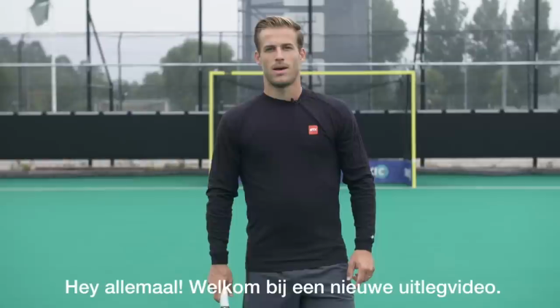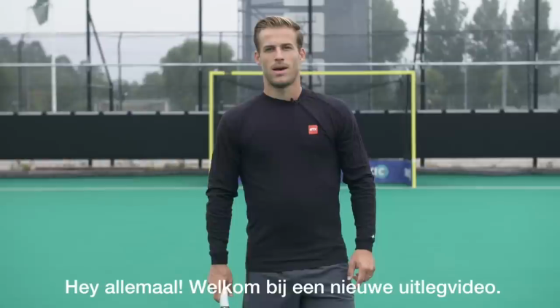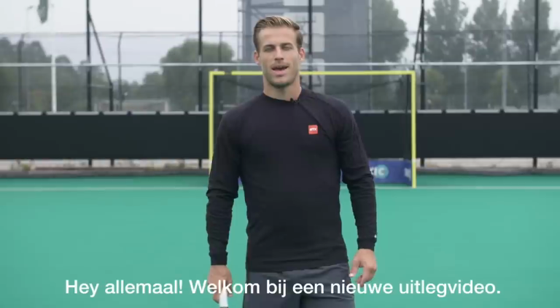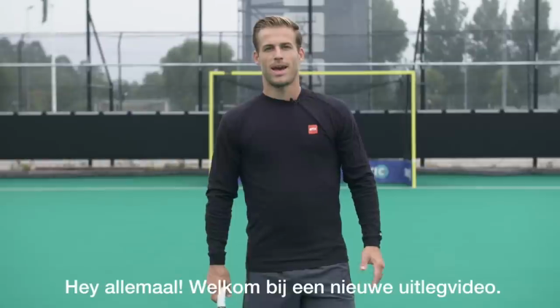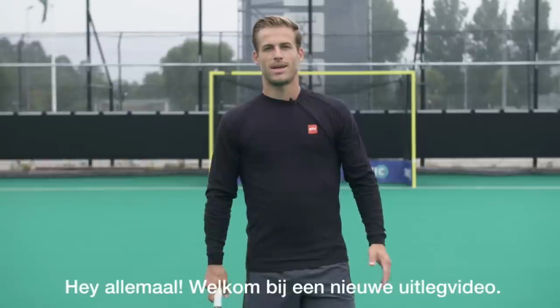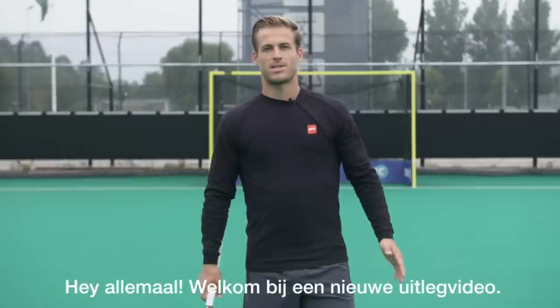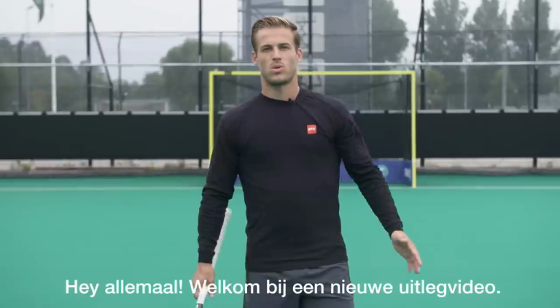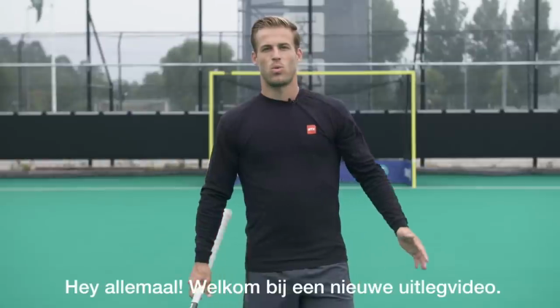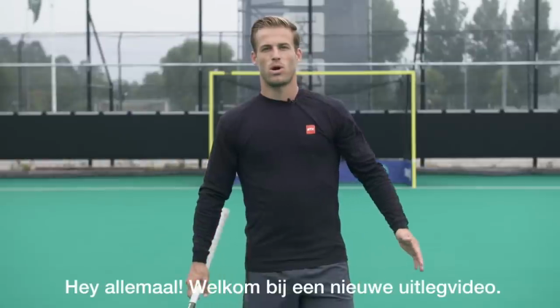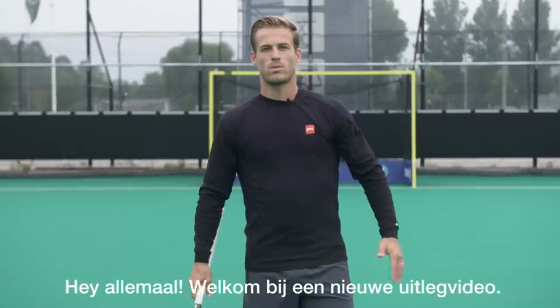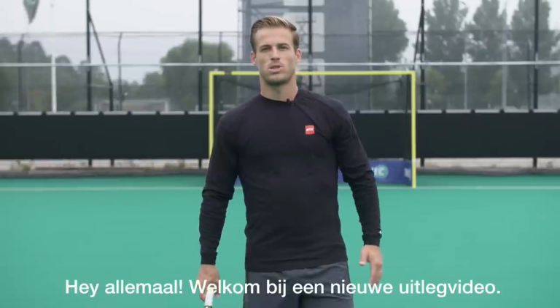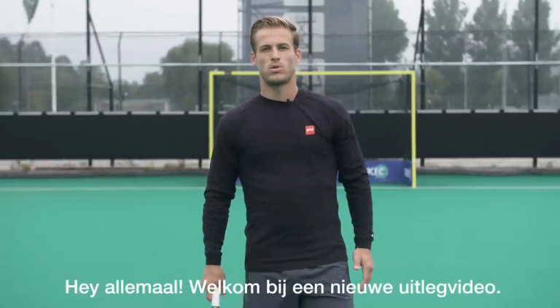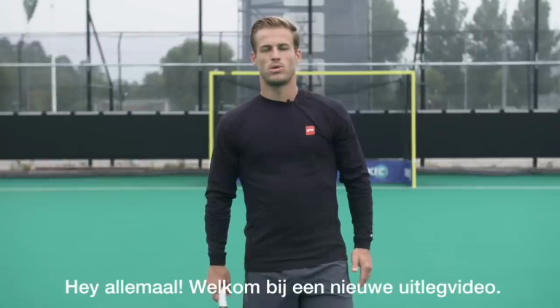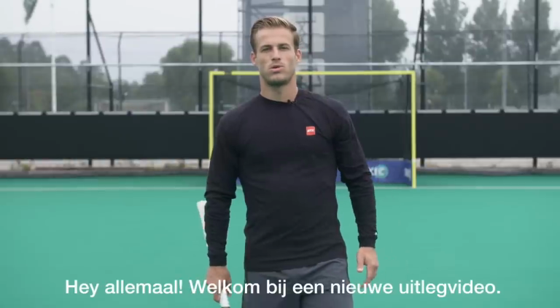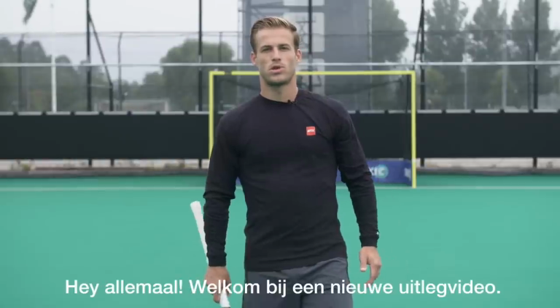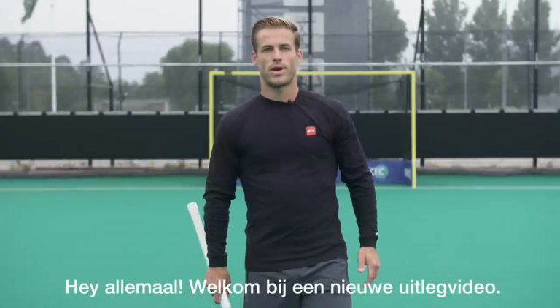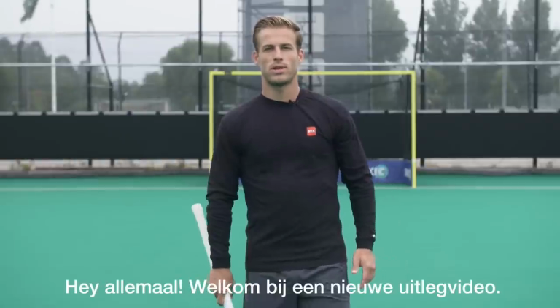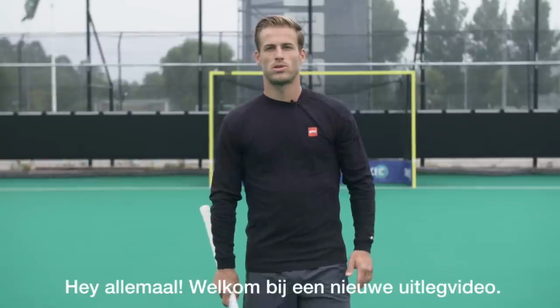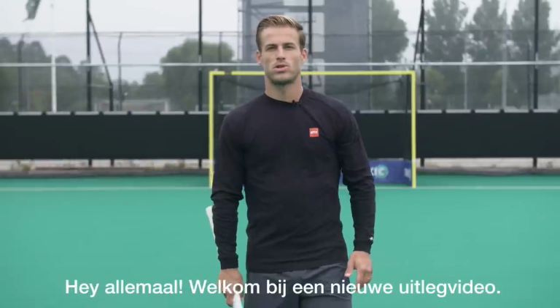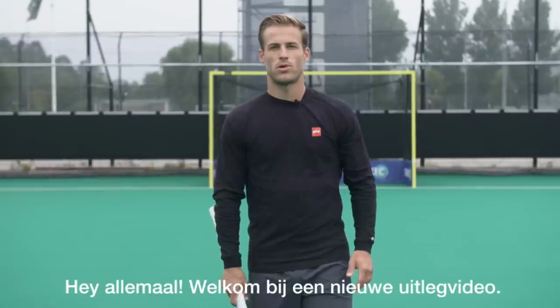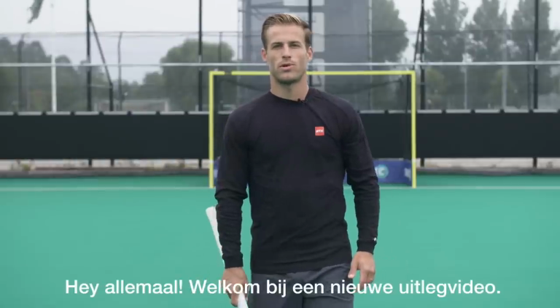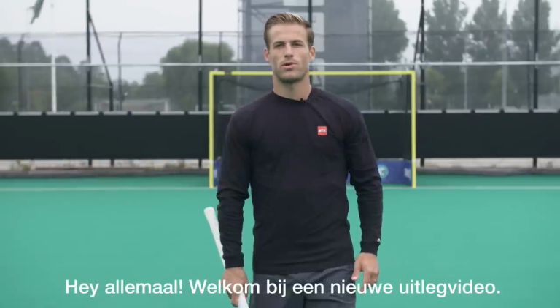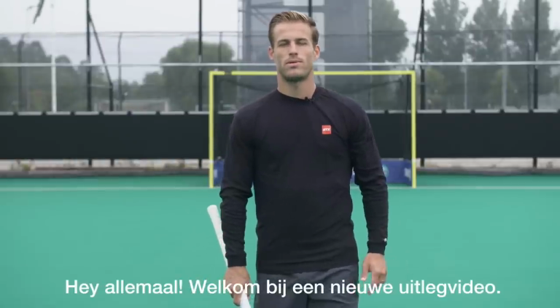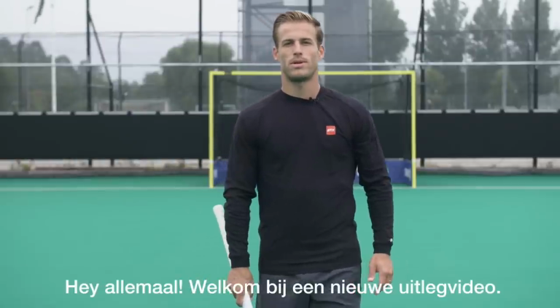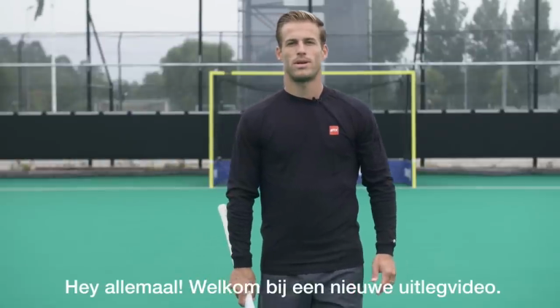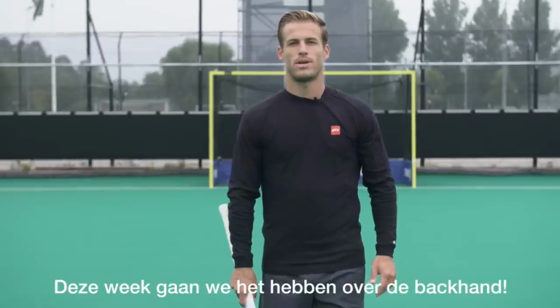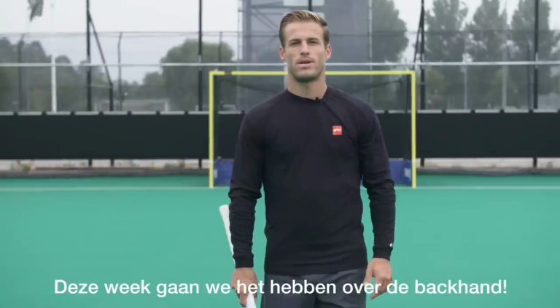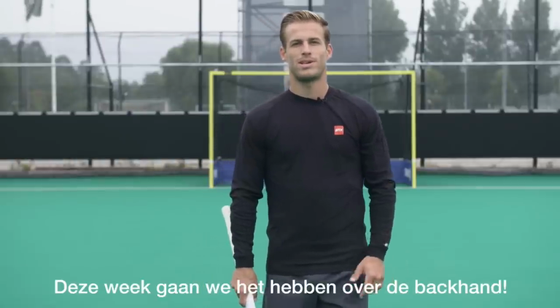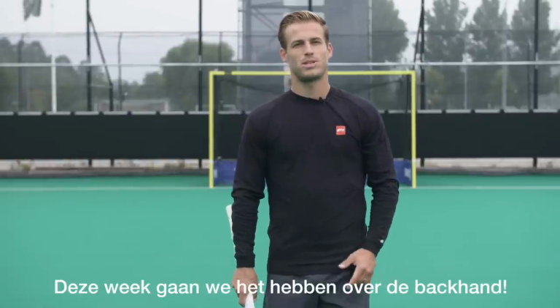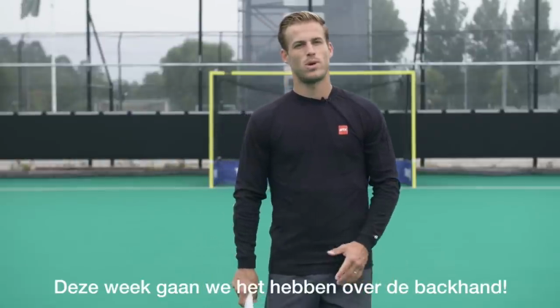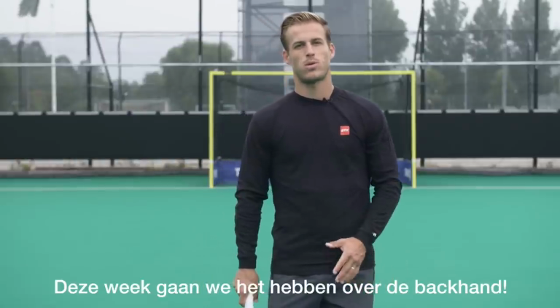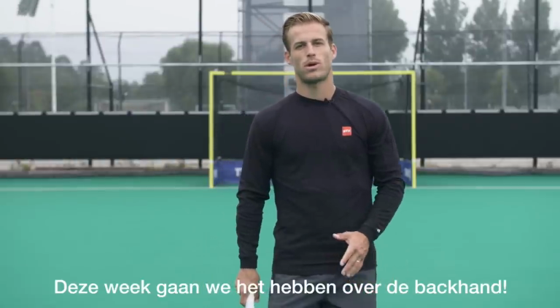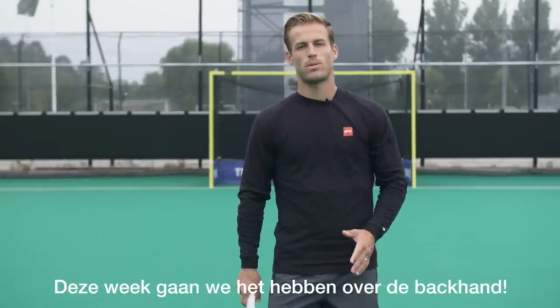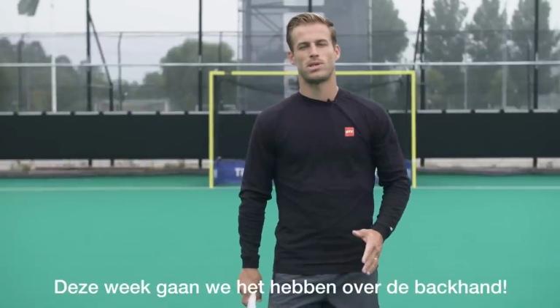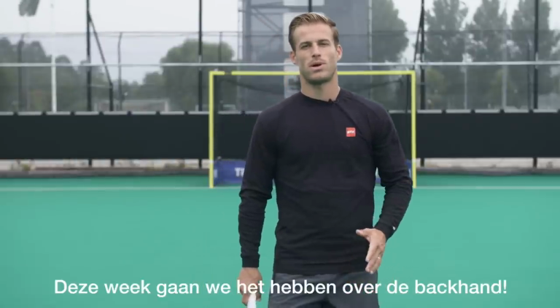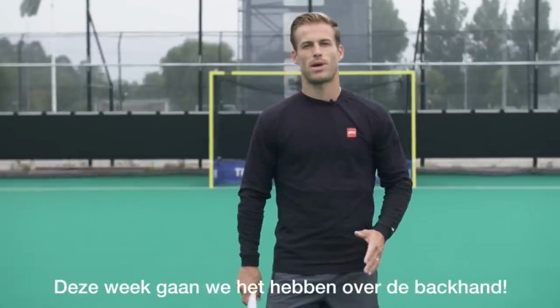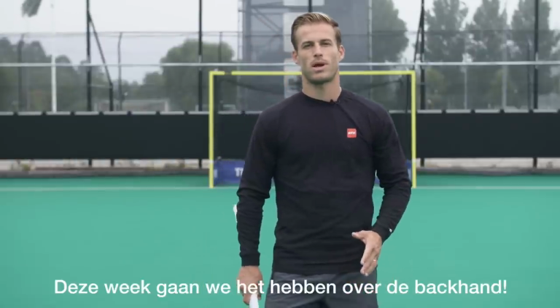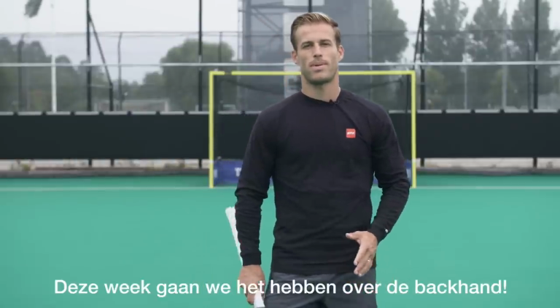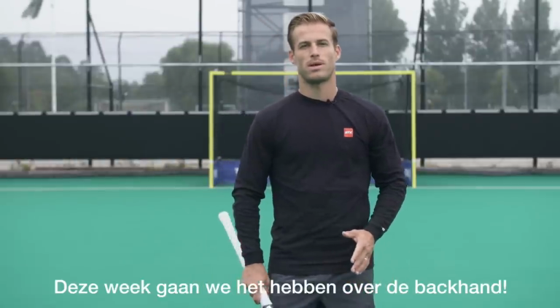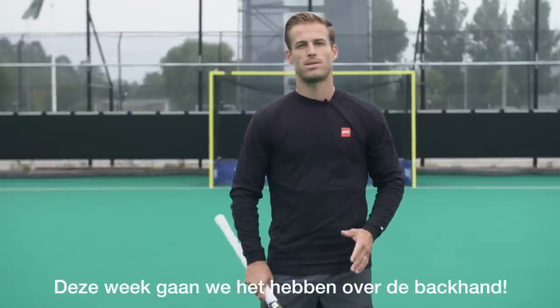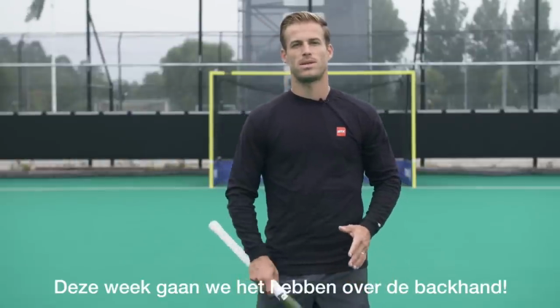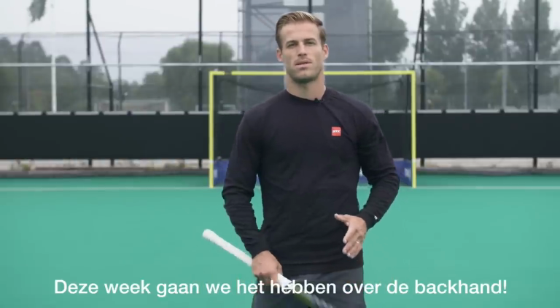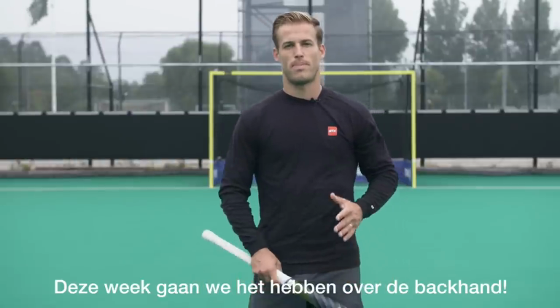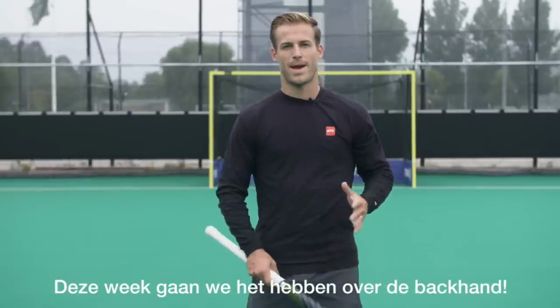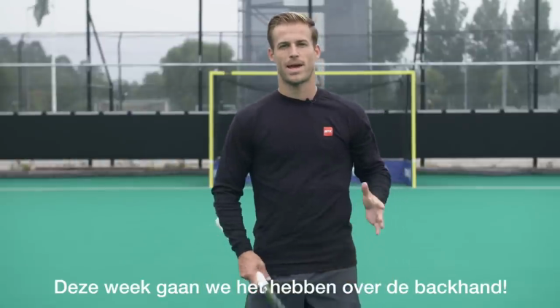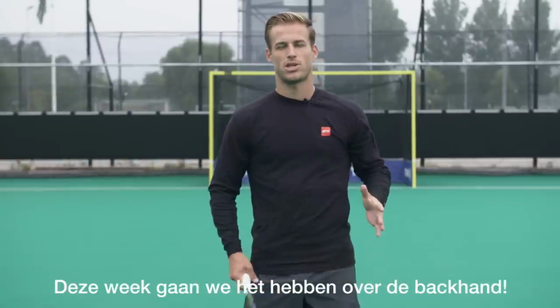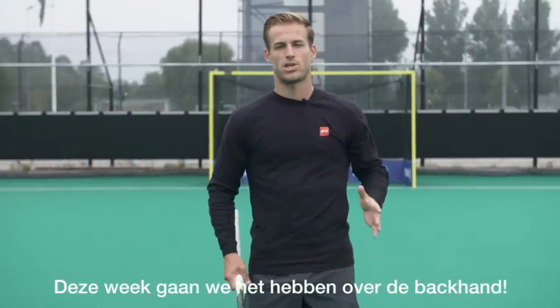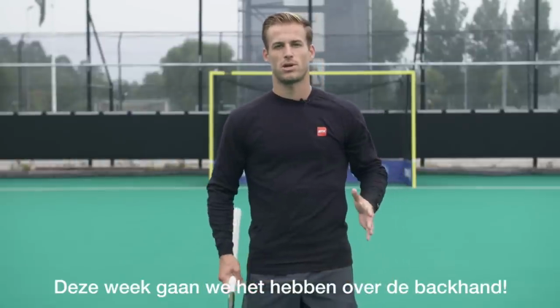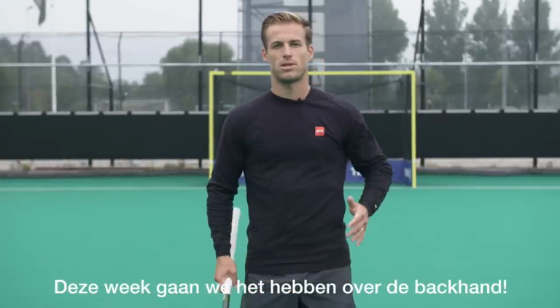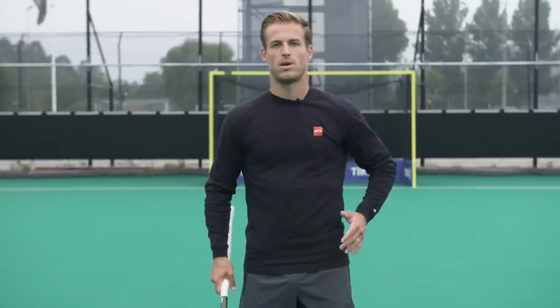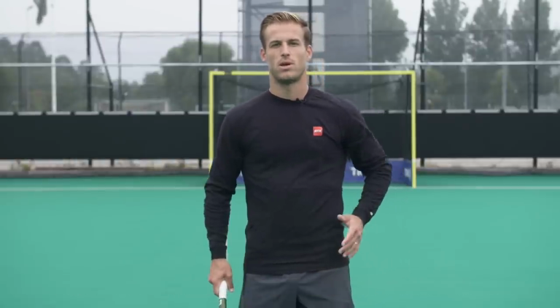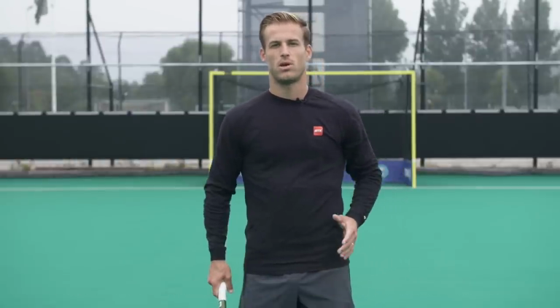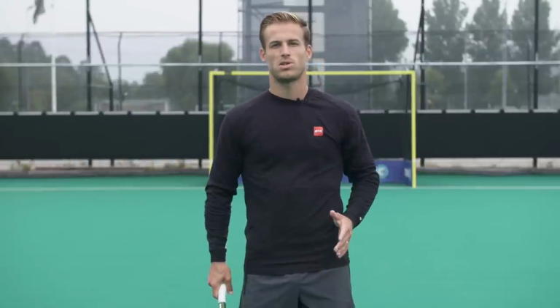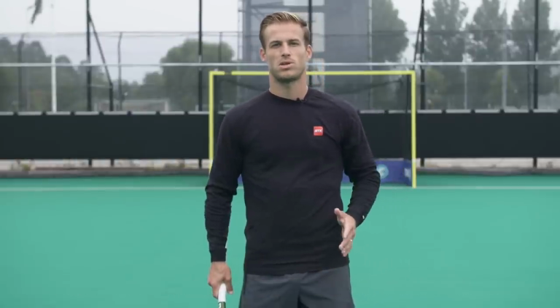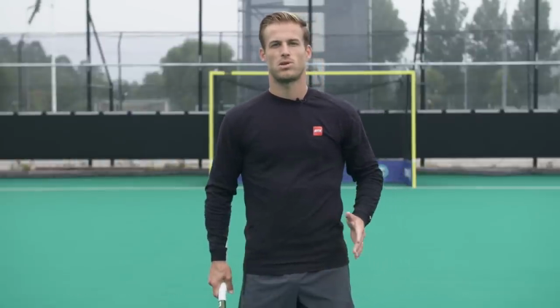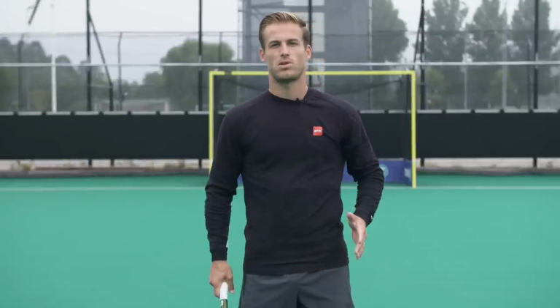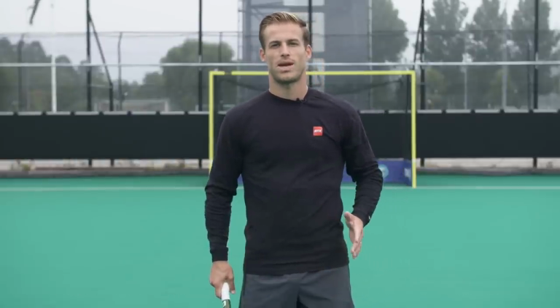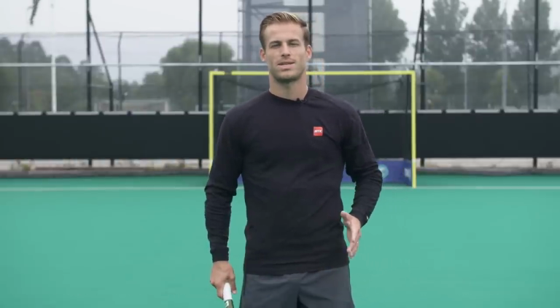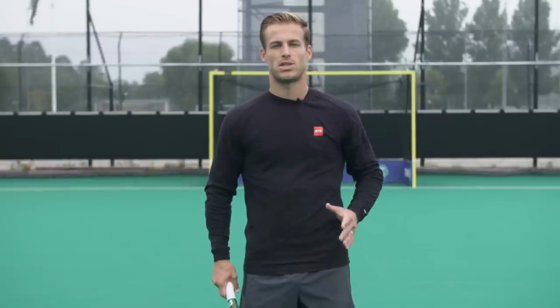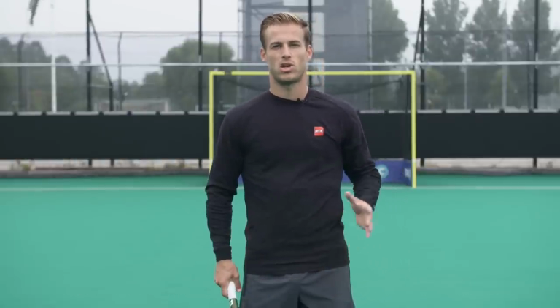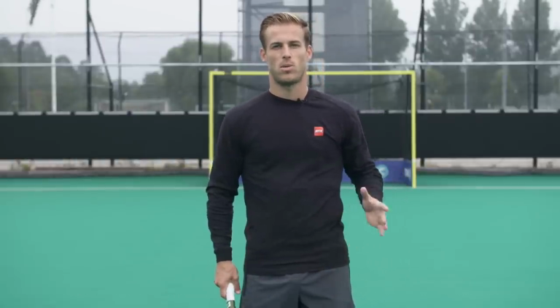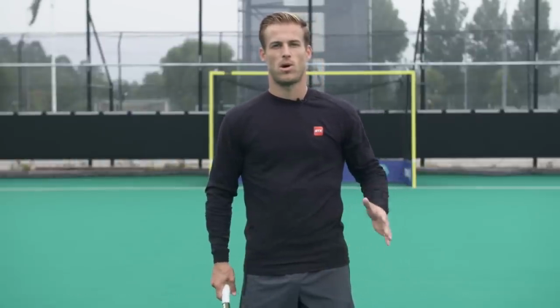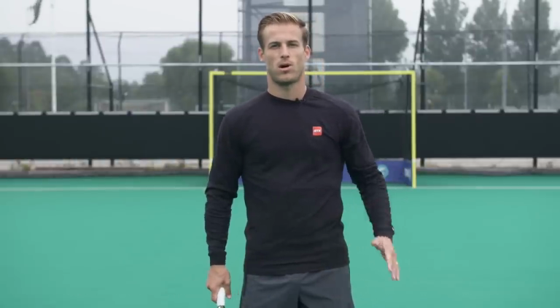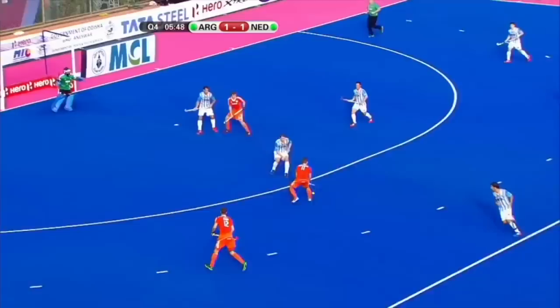Hey guys, welcome to a new training tutorial. This week we're going to be talking about the backhand shot, also known as the tomahawk.